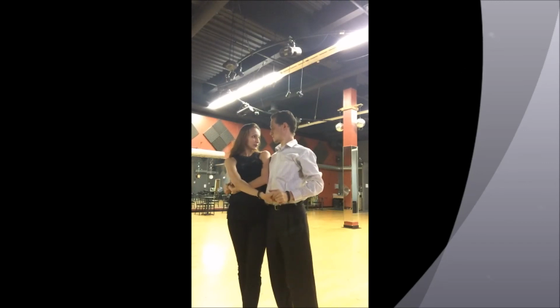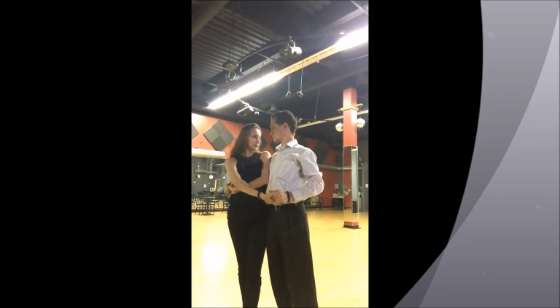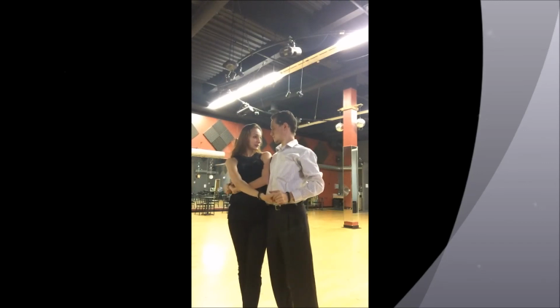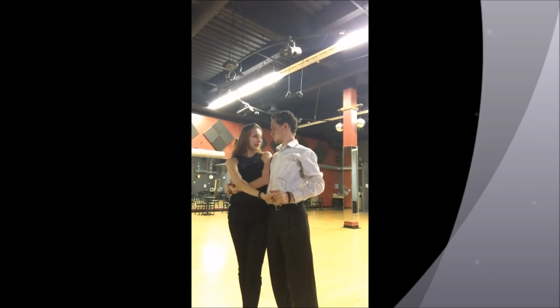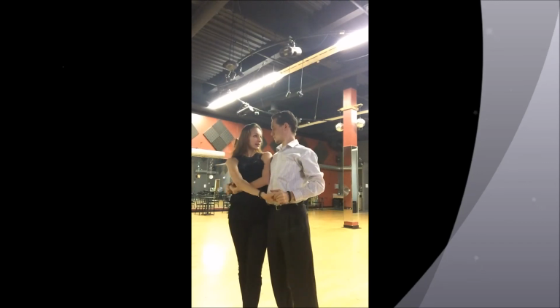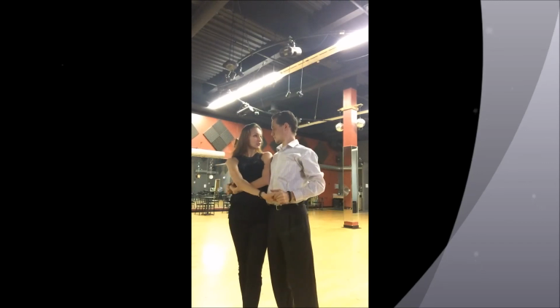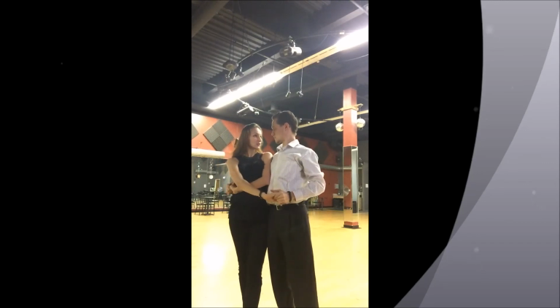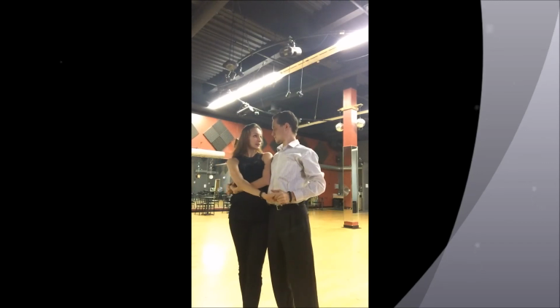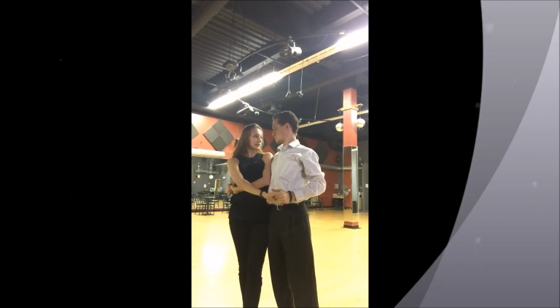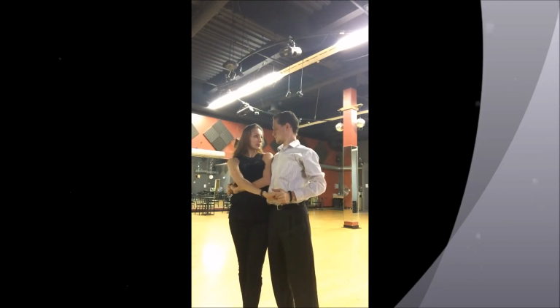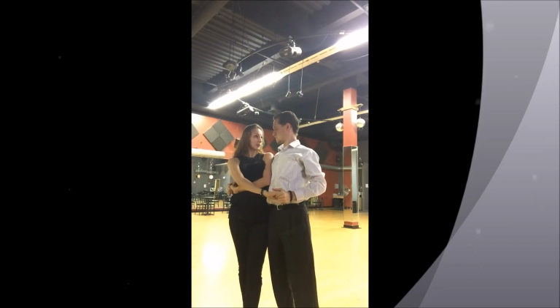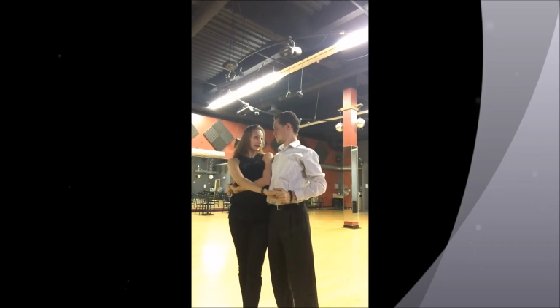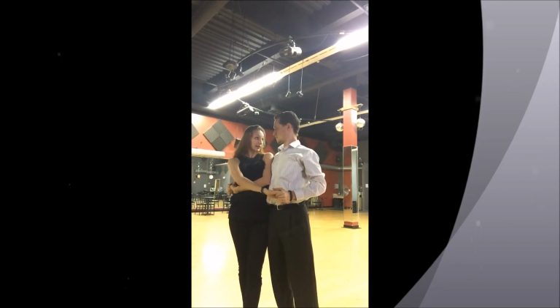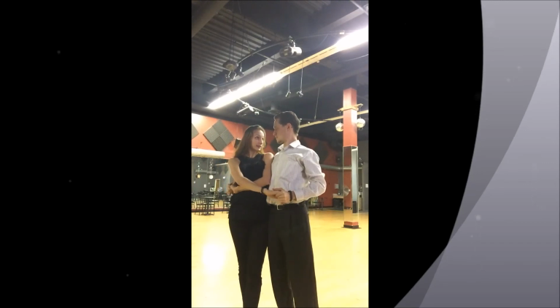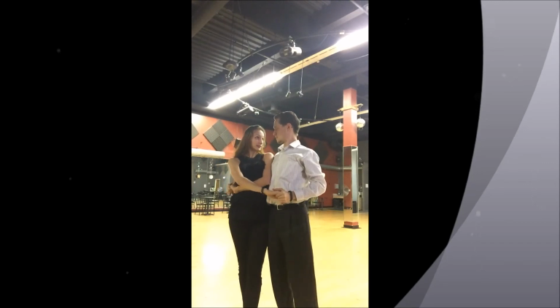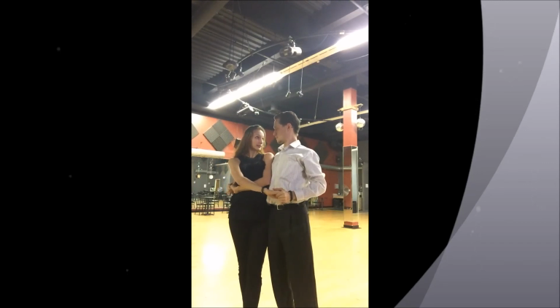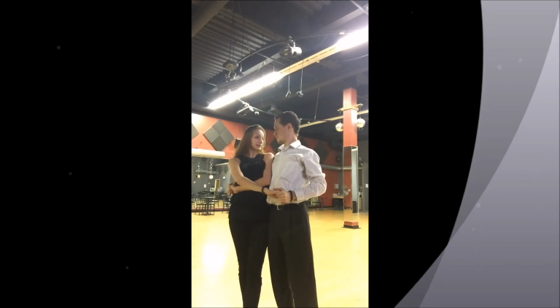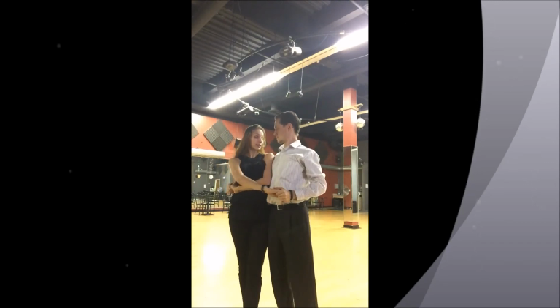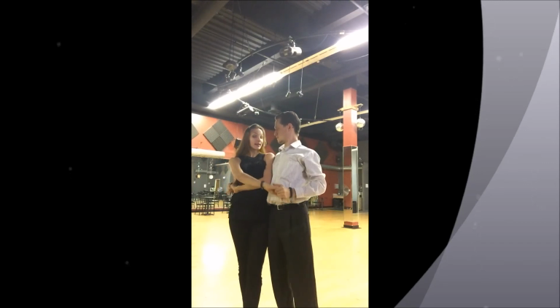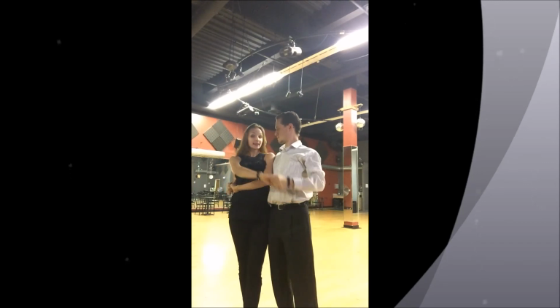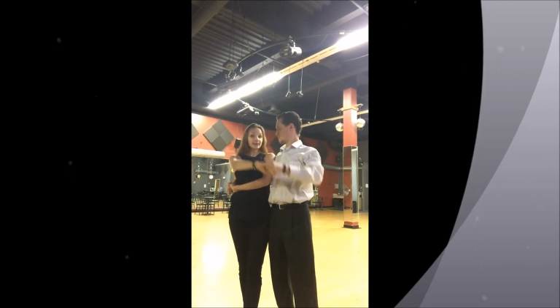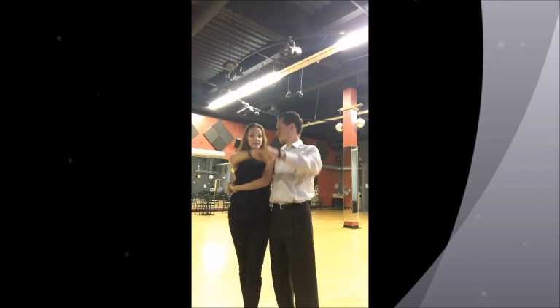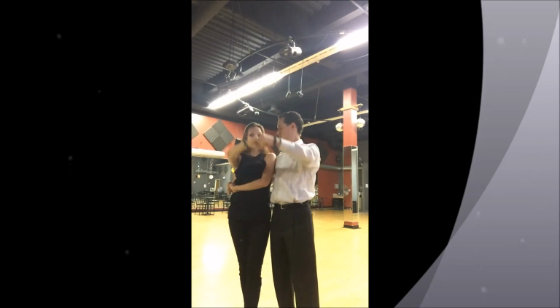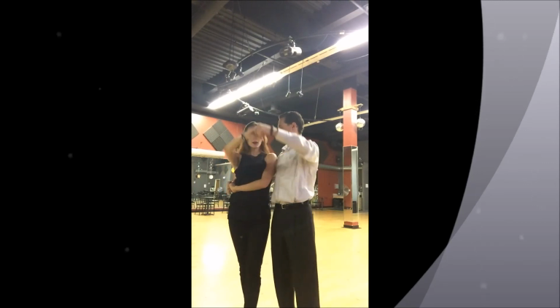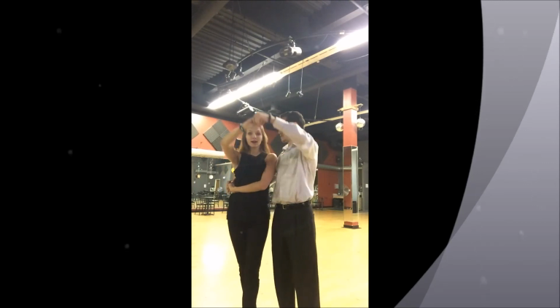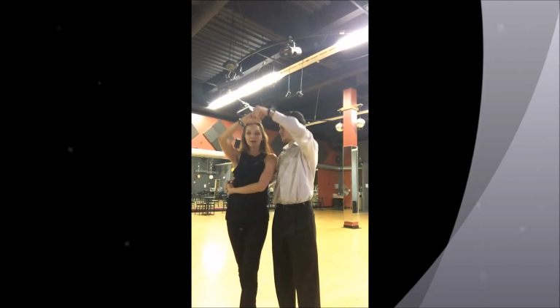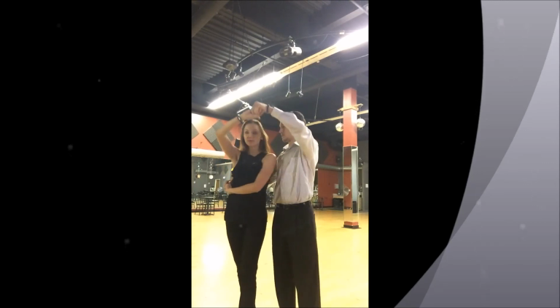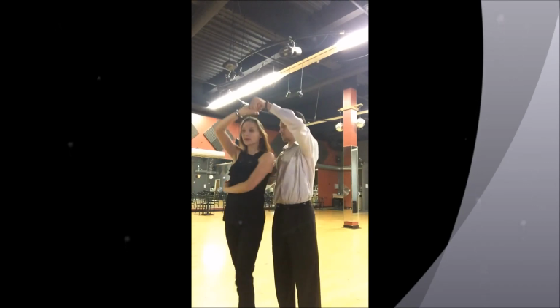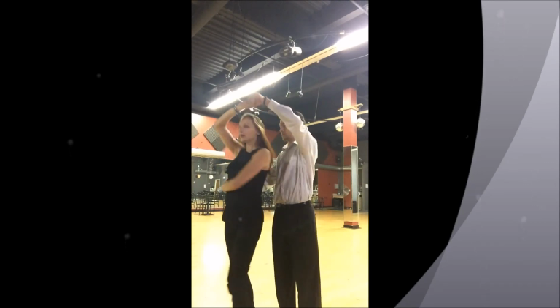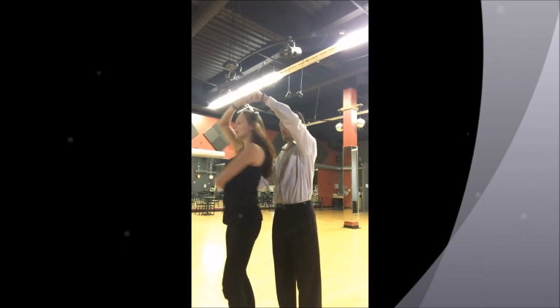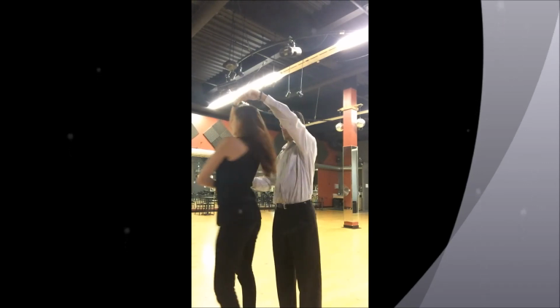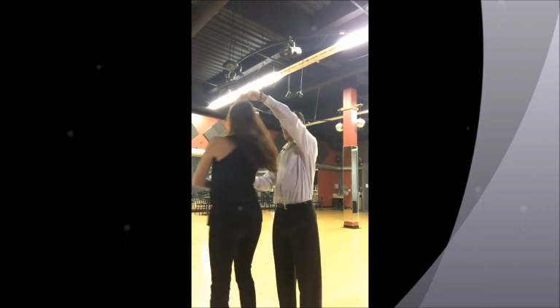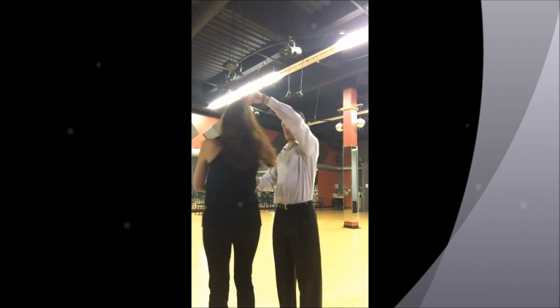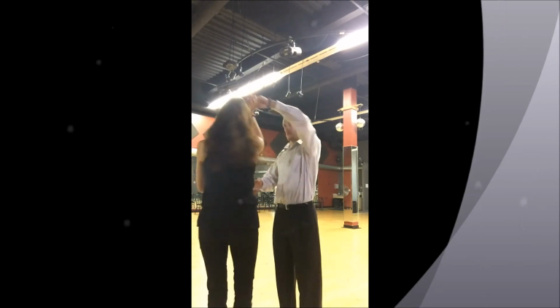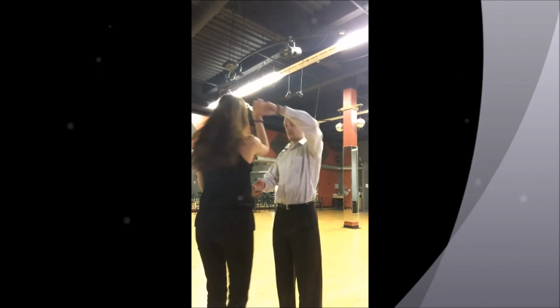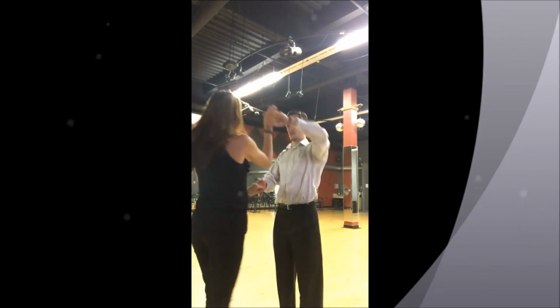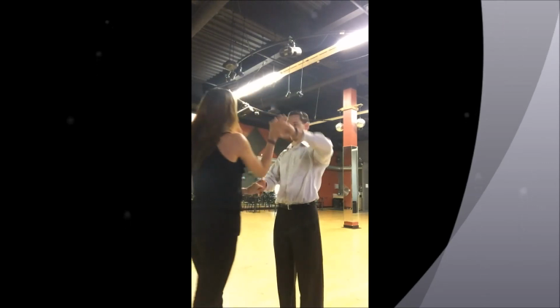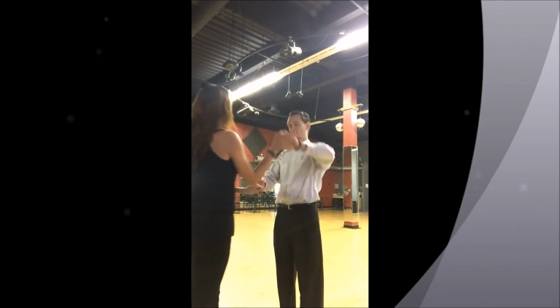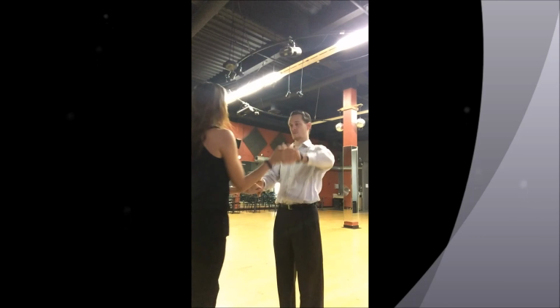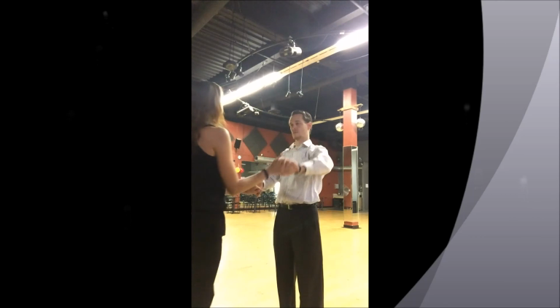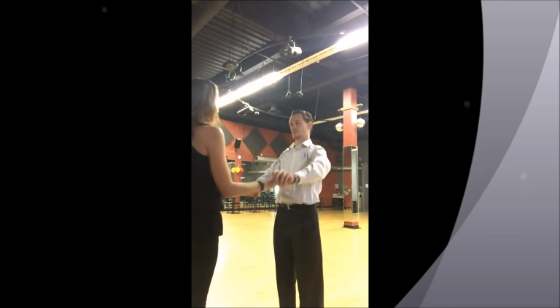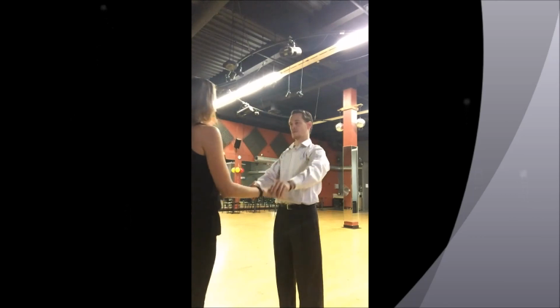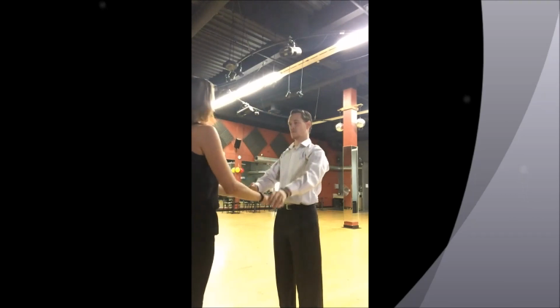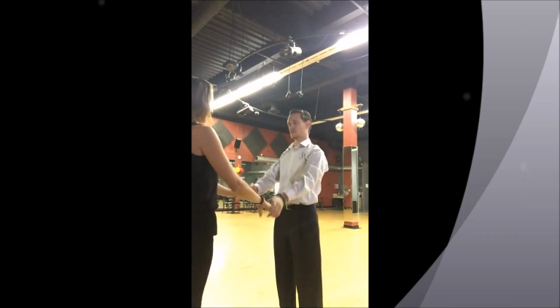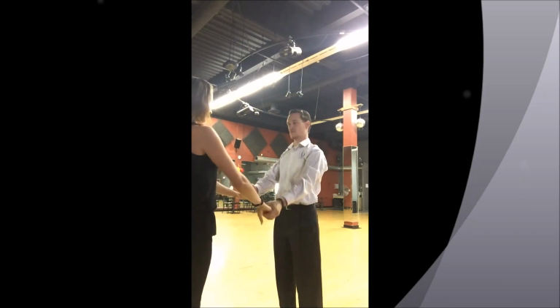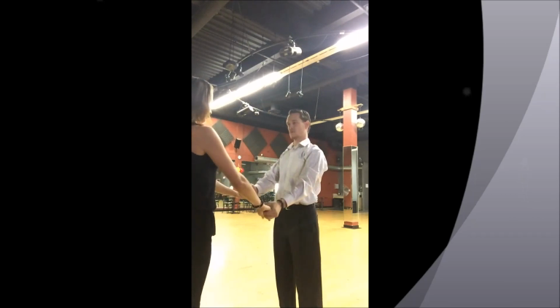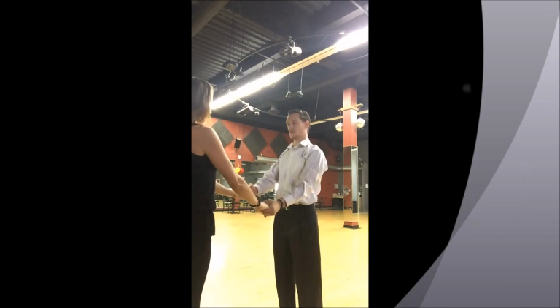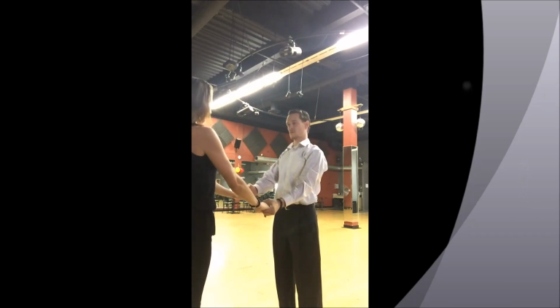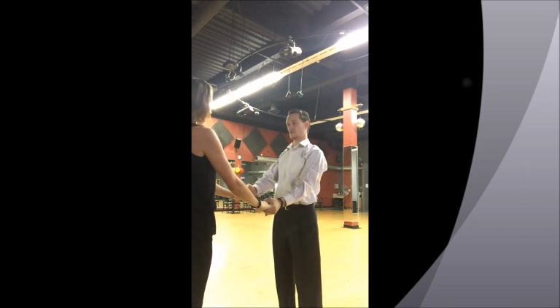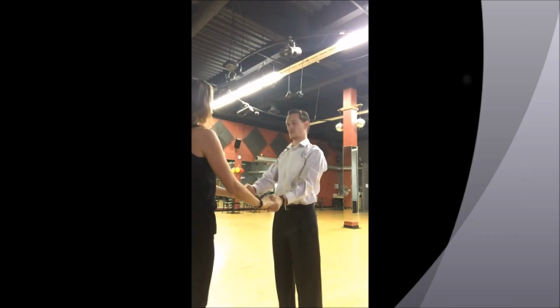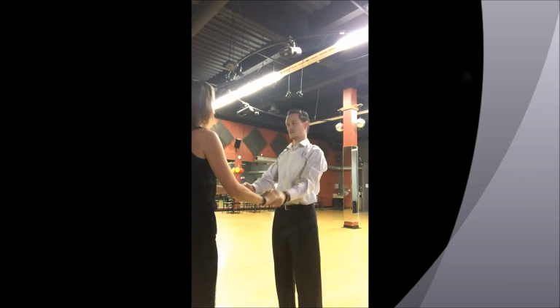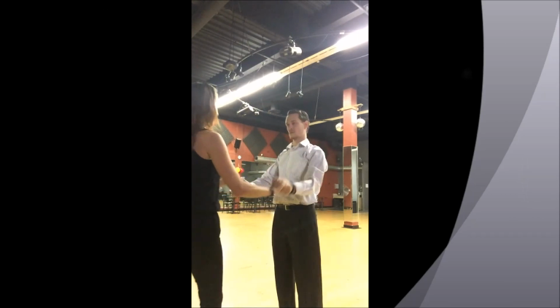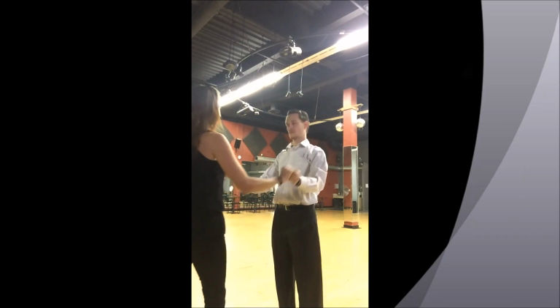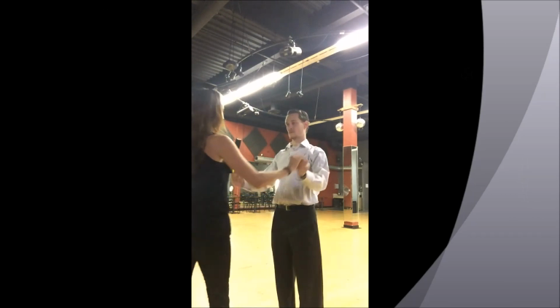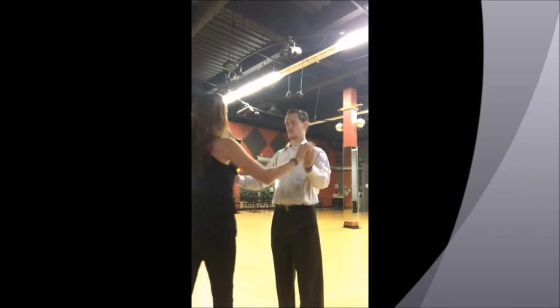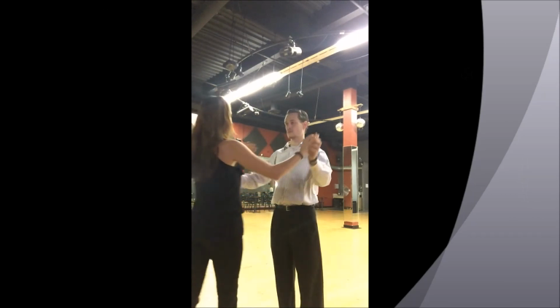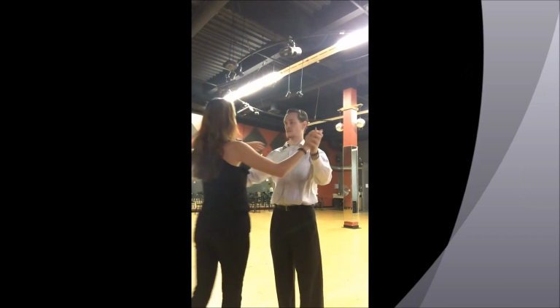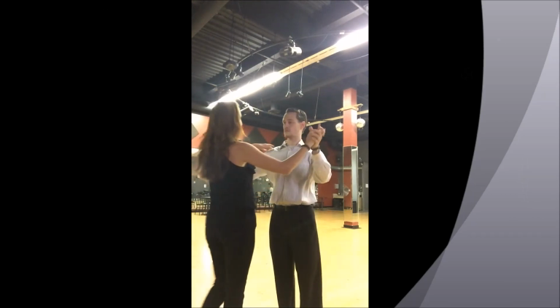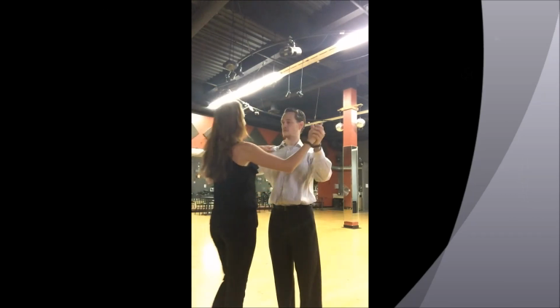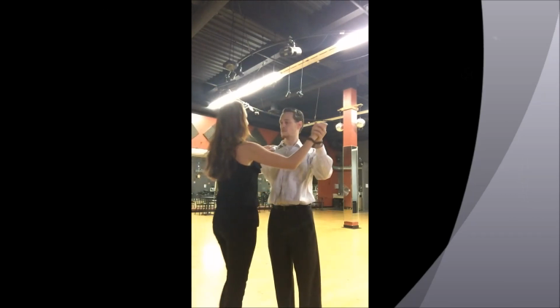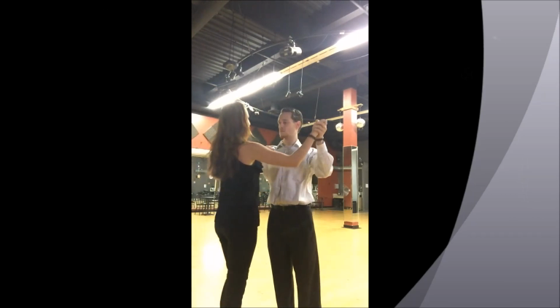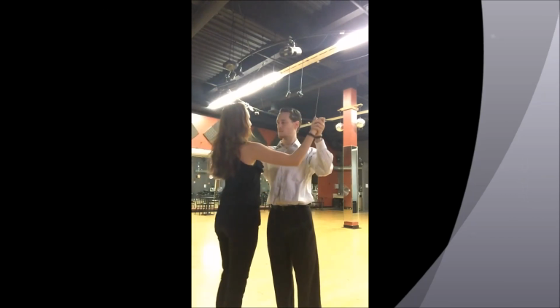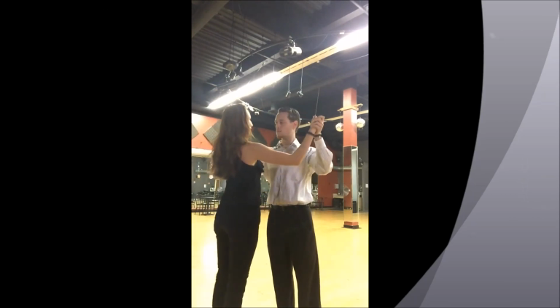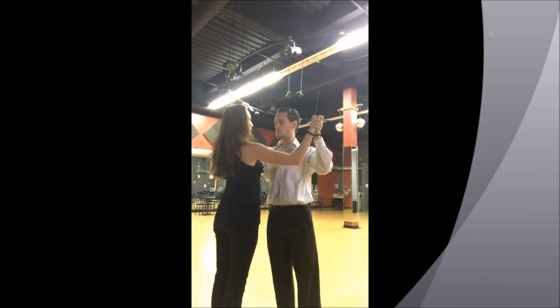We can do a lunge, a dip, a kiss. Lift the arm, come back up, two hand hold and back into frame.